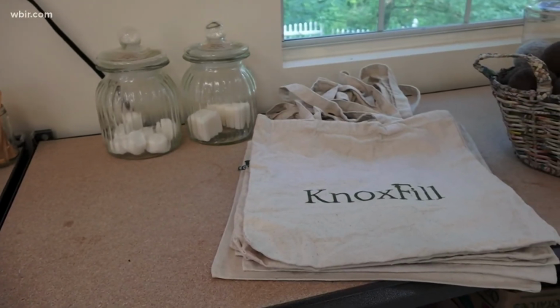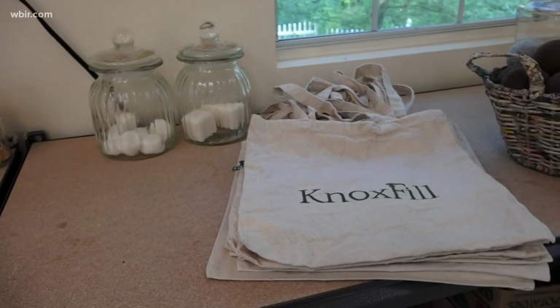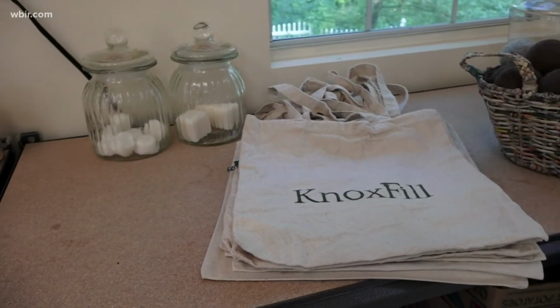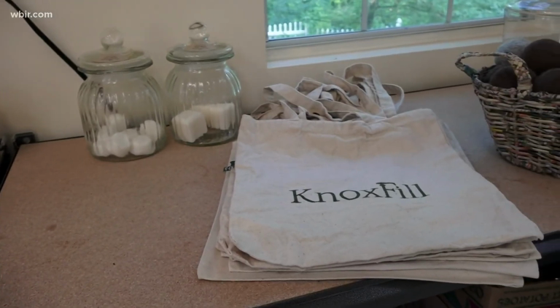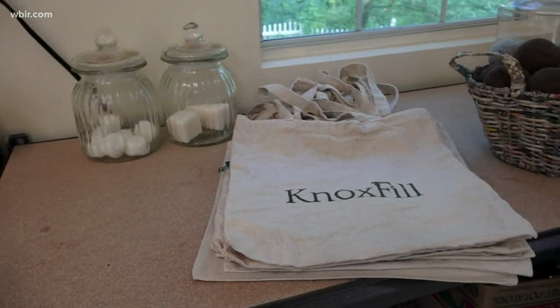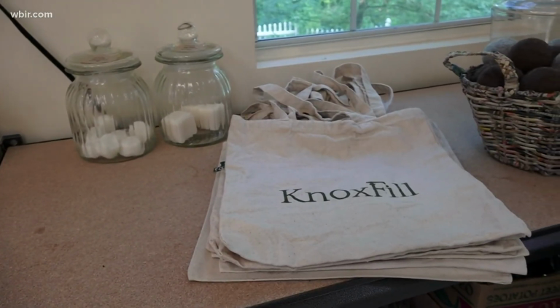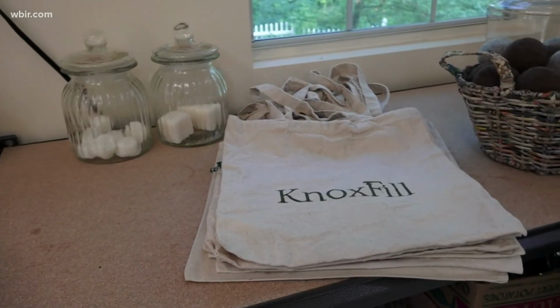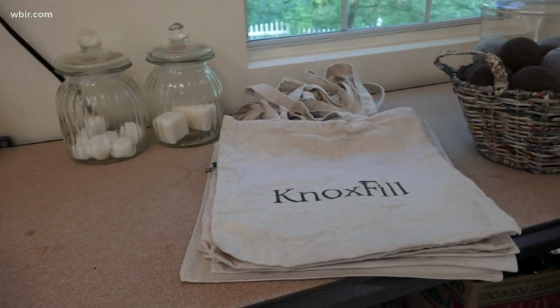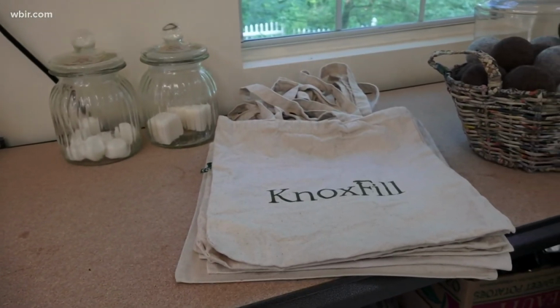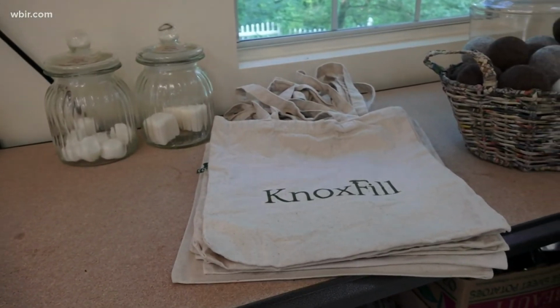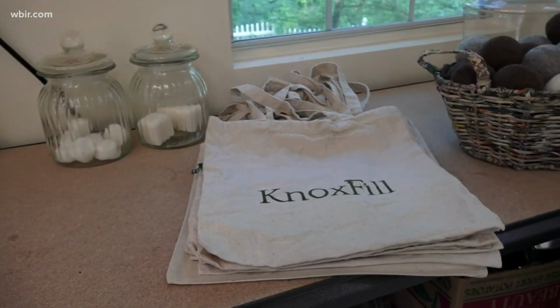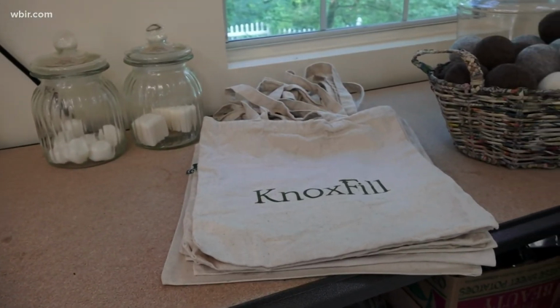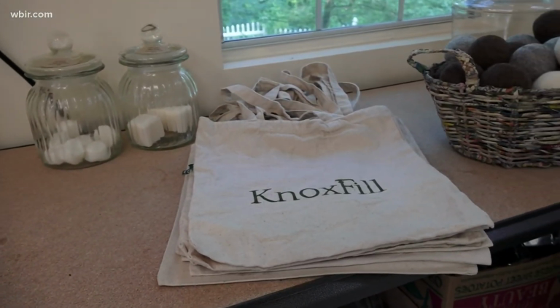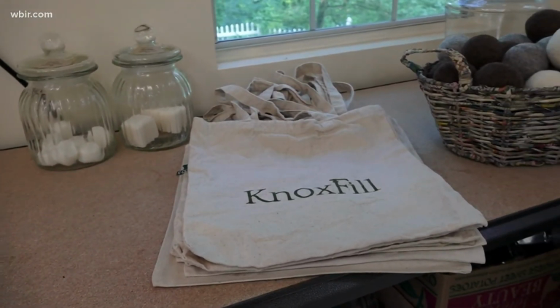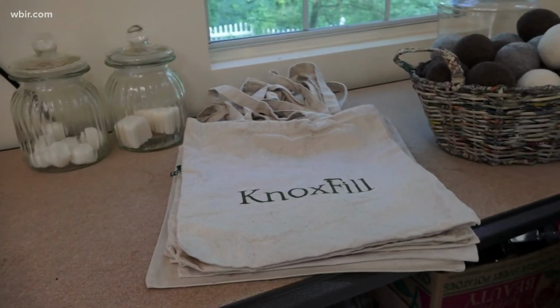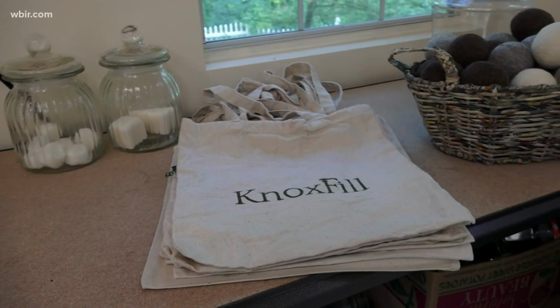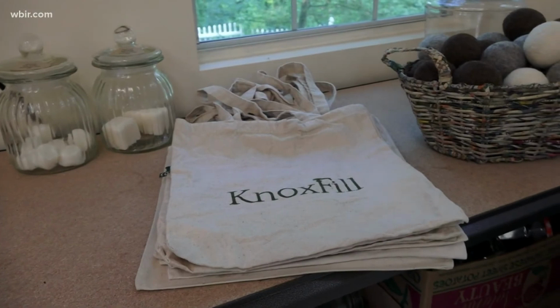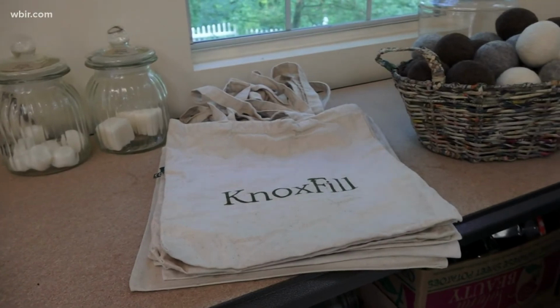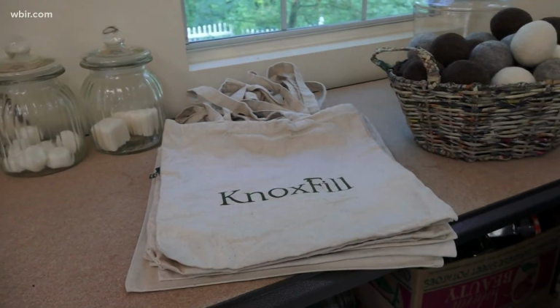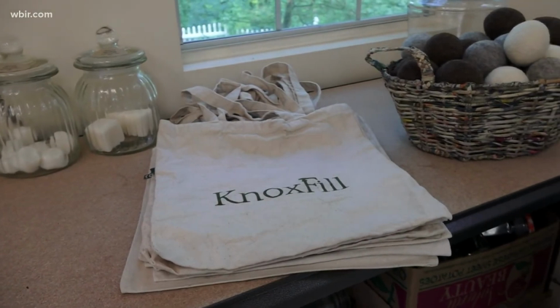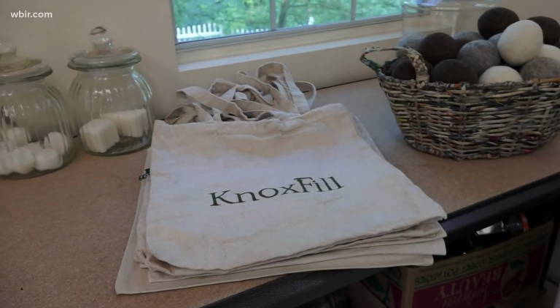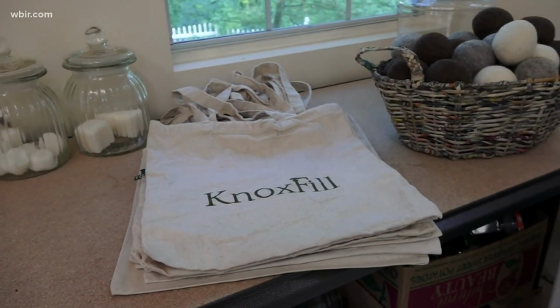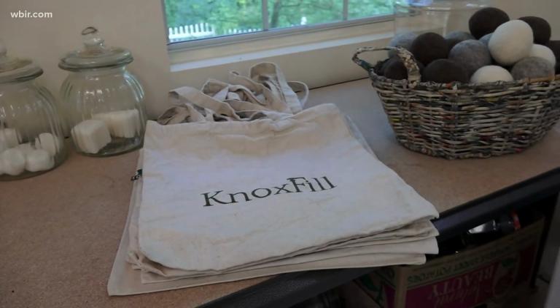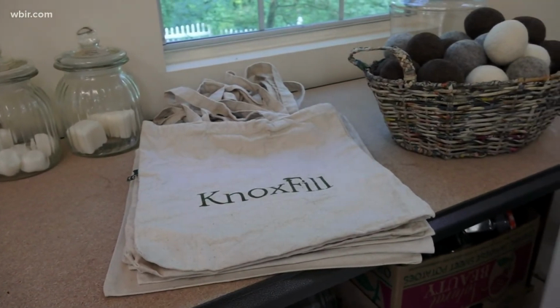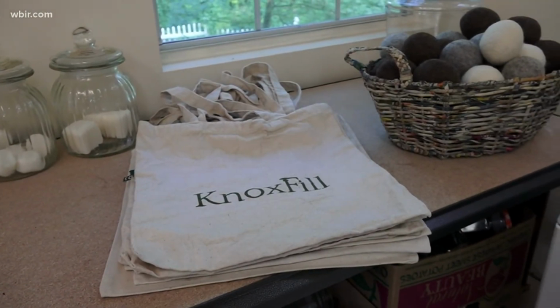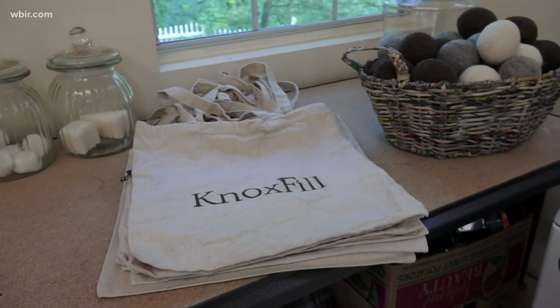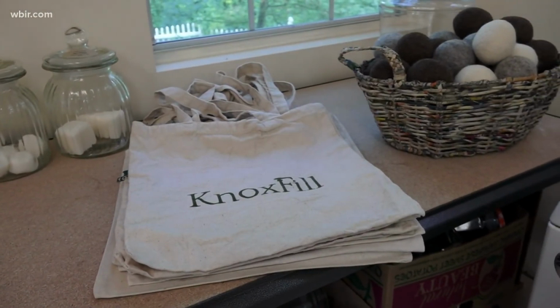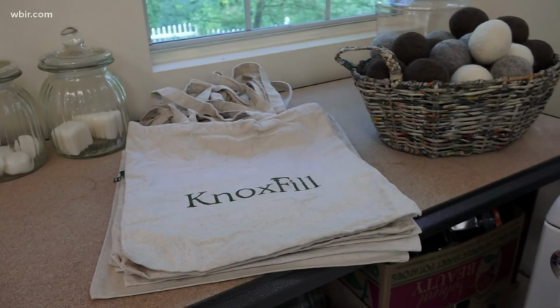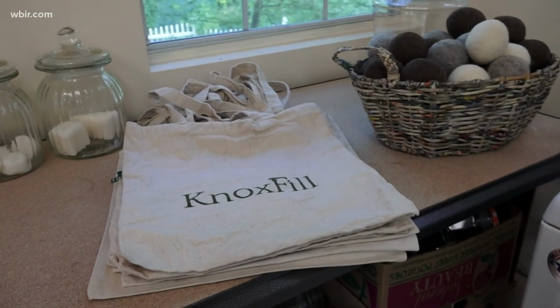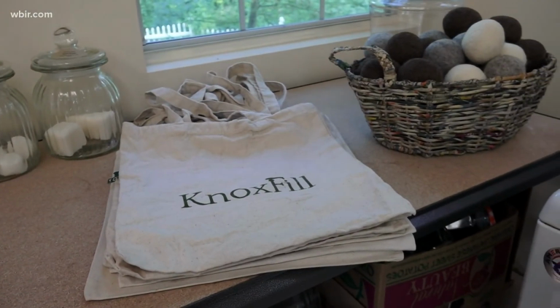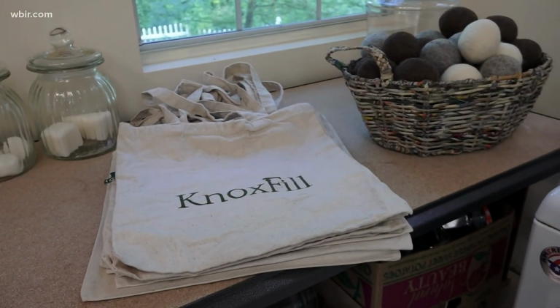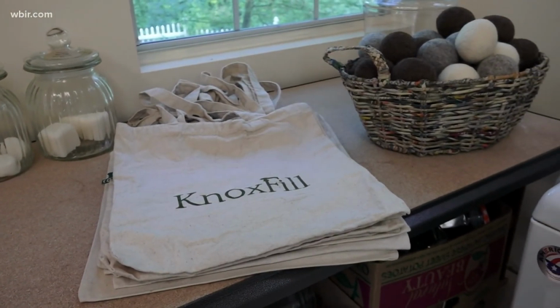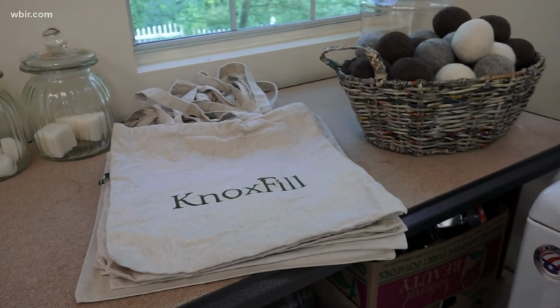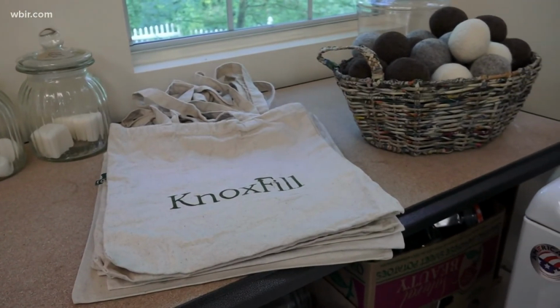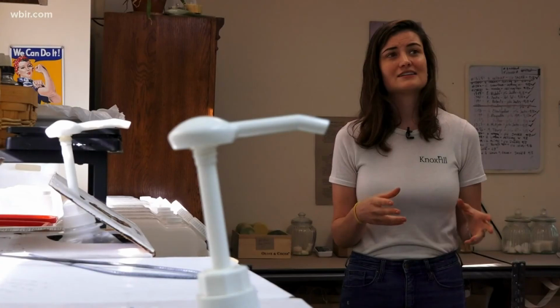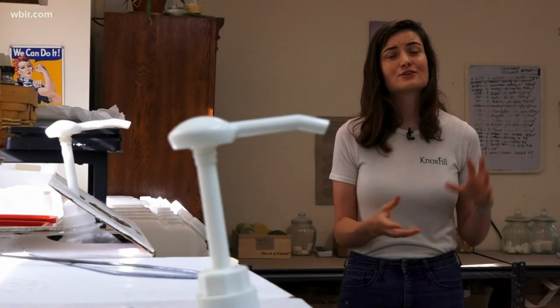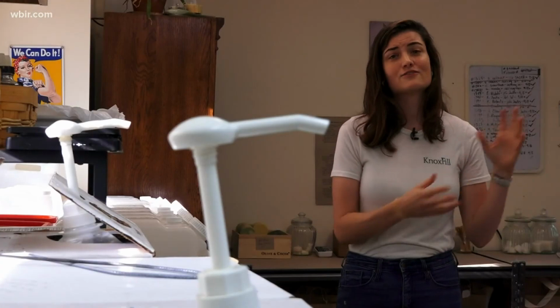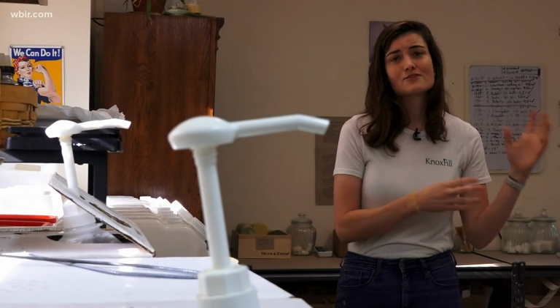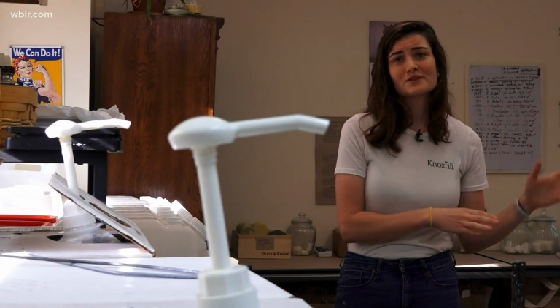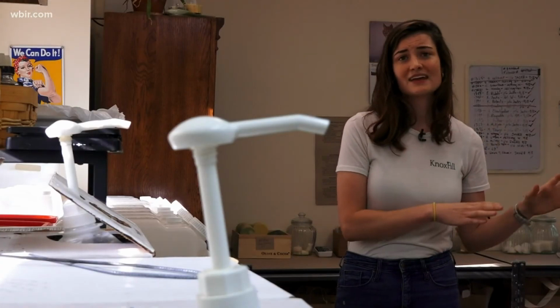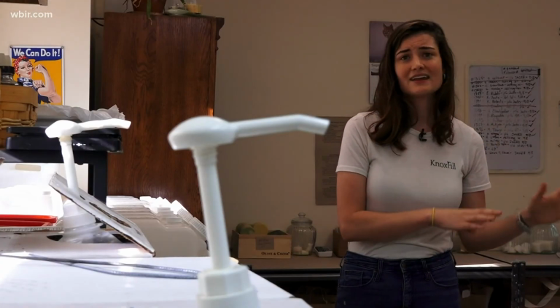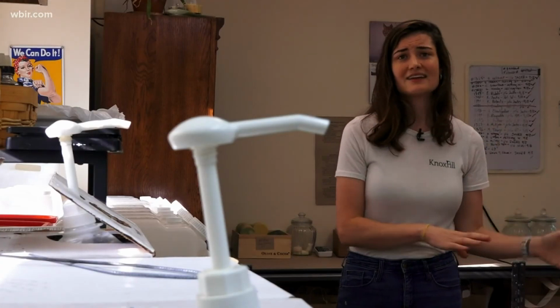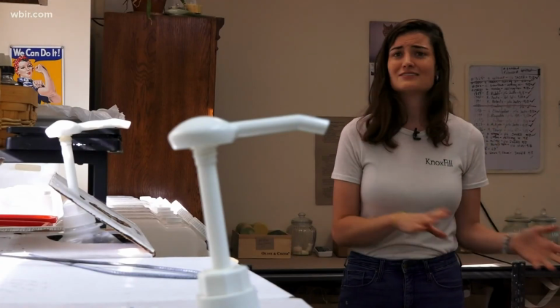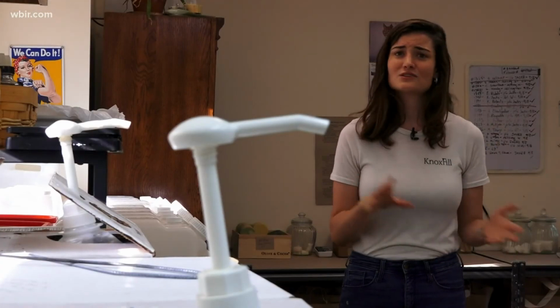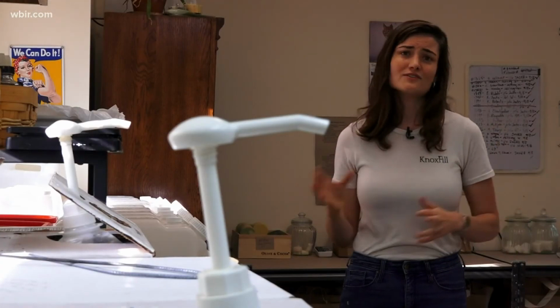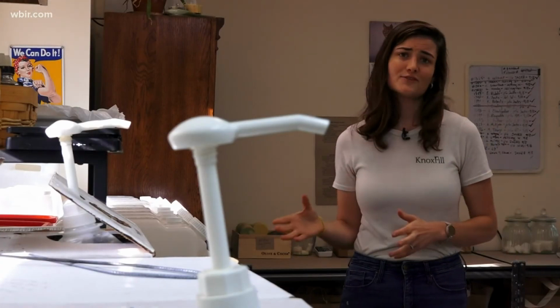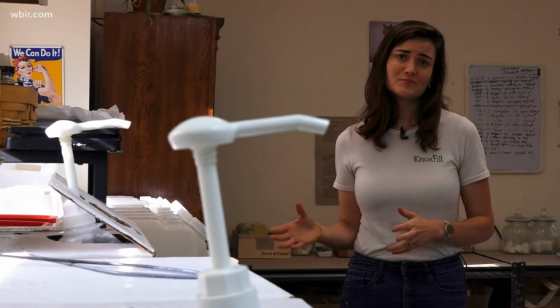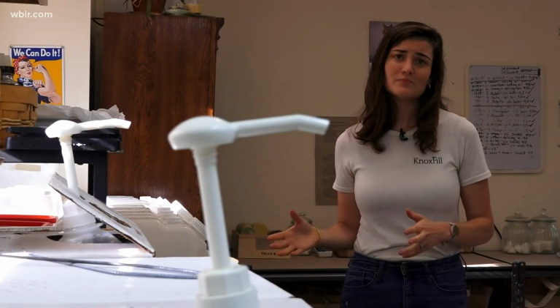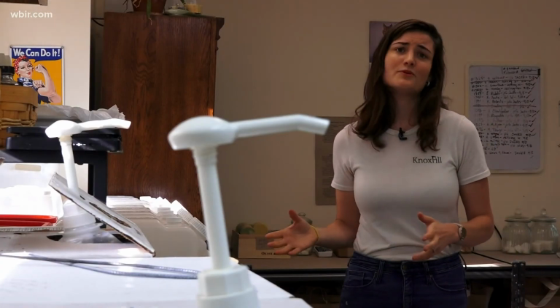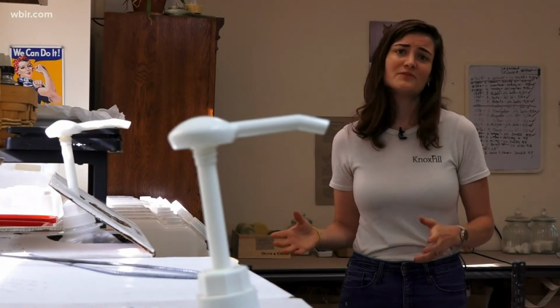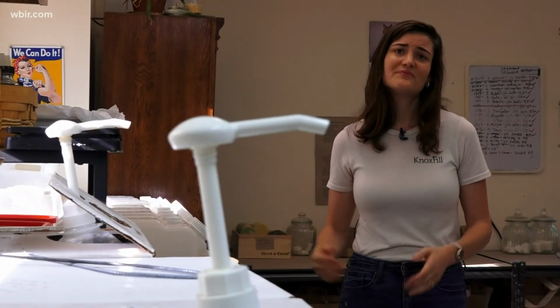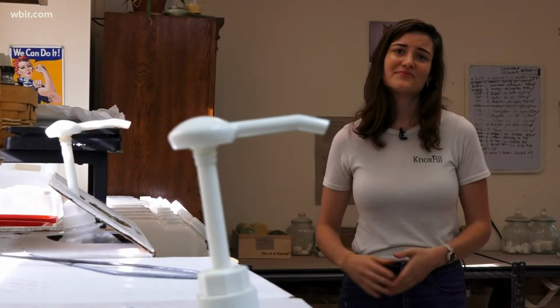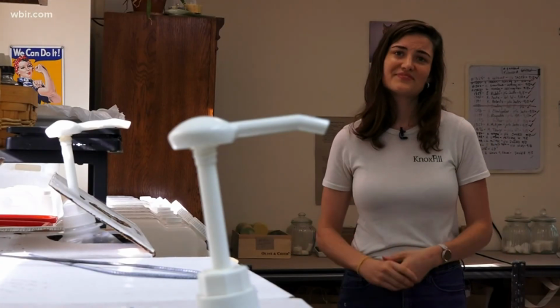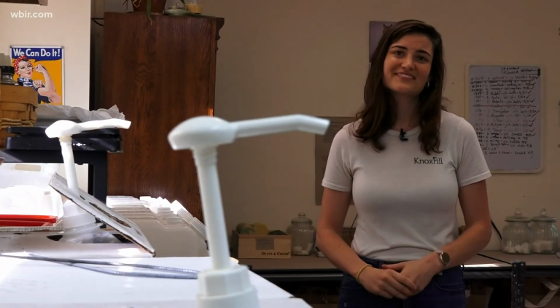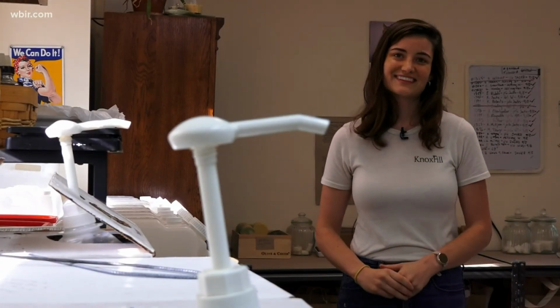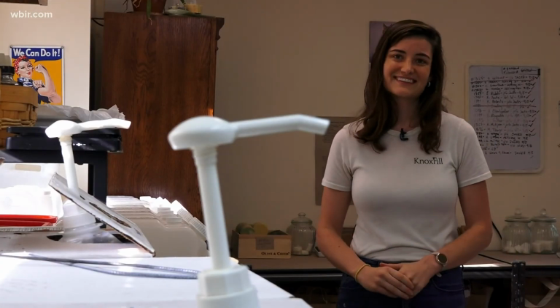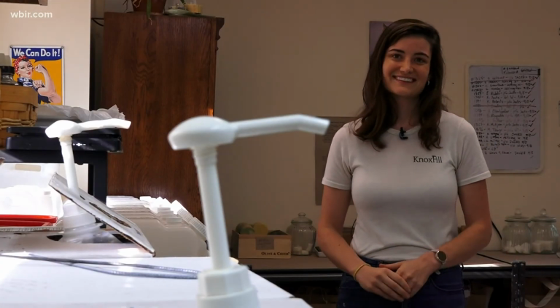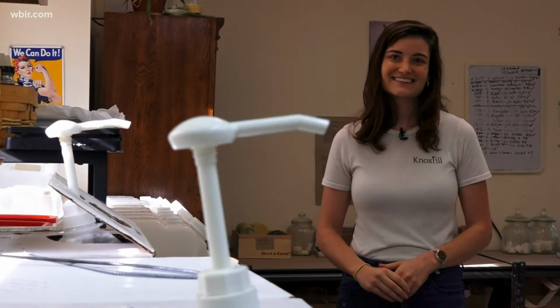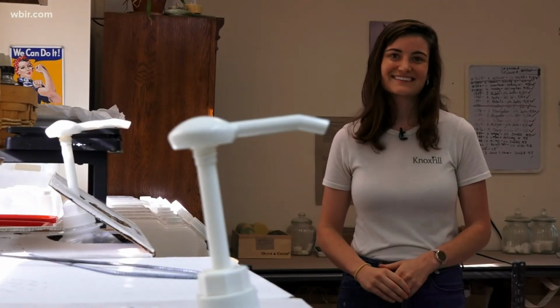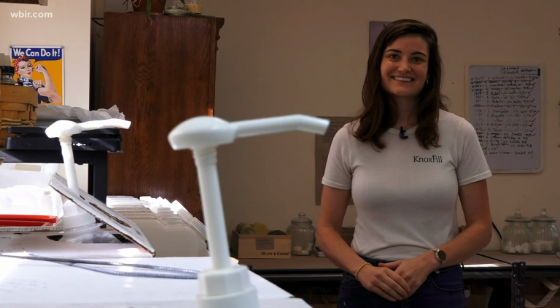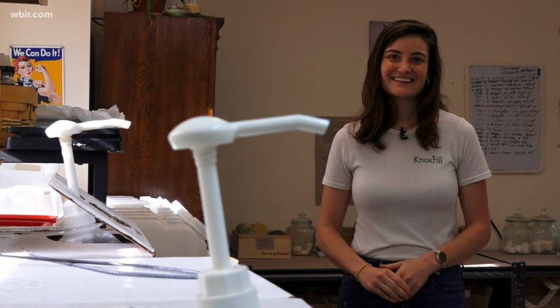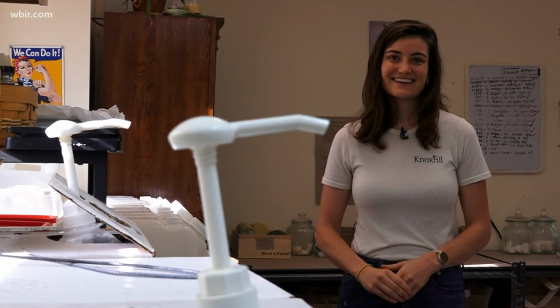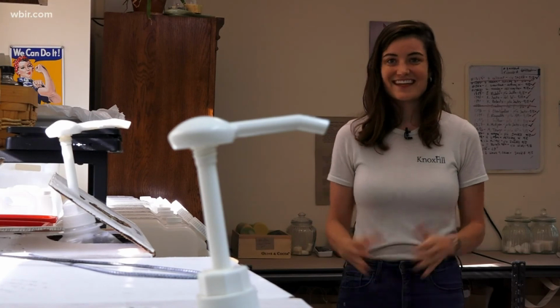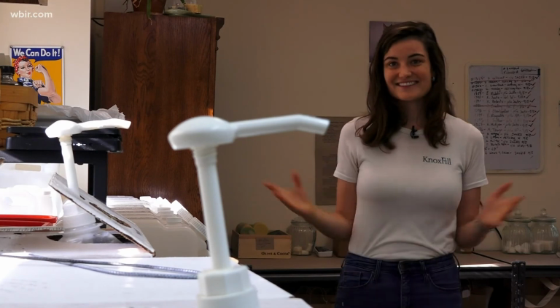Creating a greener Knoxville one refill at a time — it's good for the planet and it's good for people. I'm Katie Inman reporting.